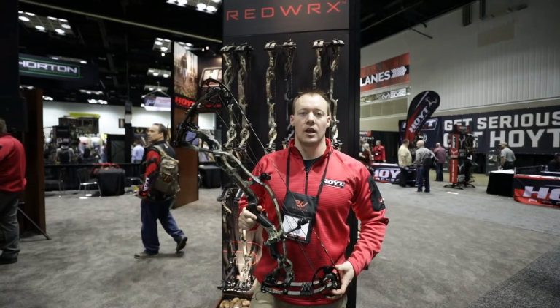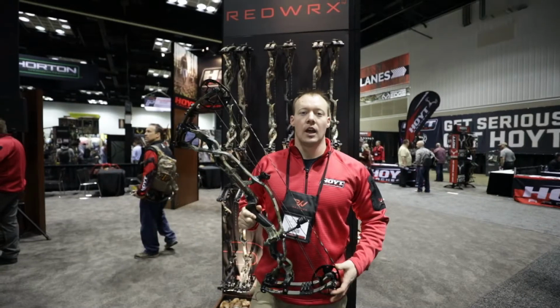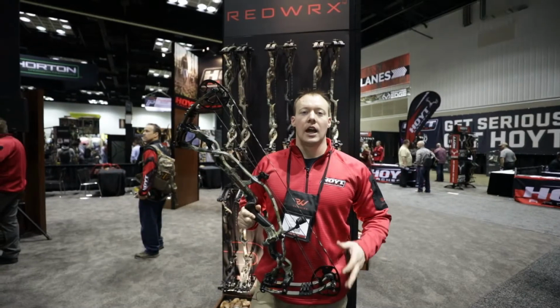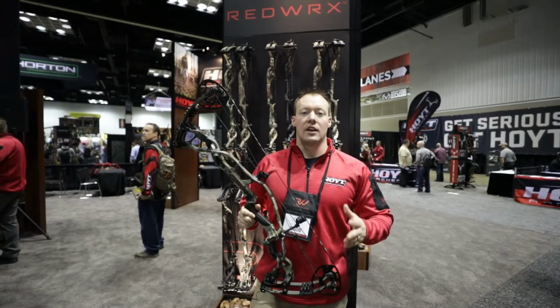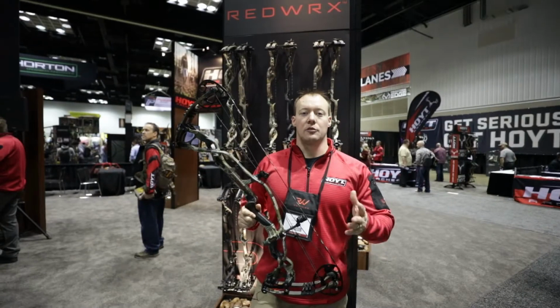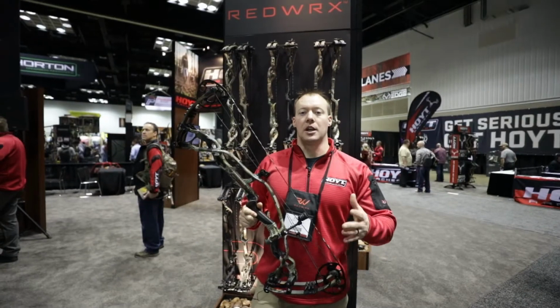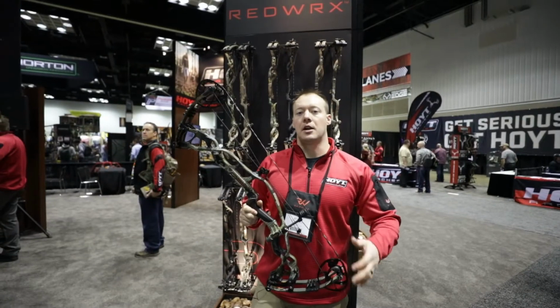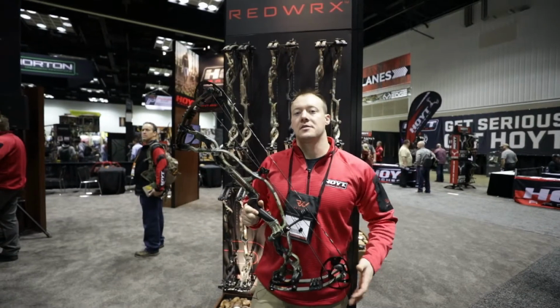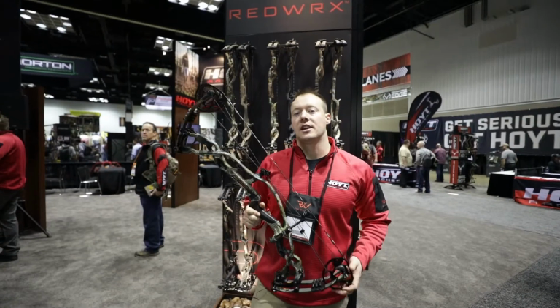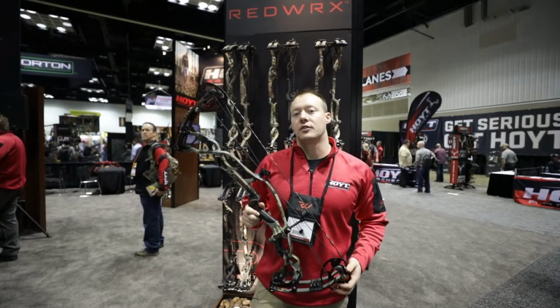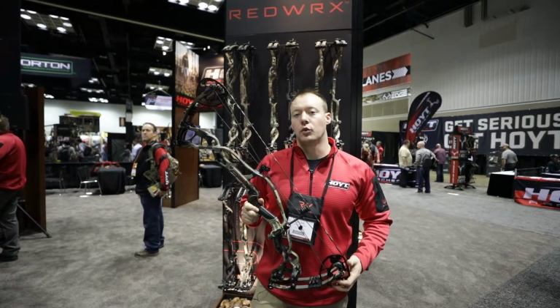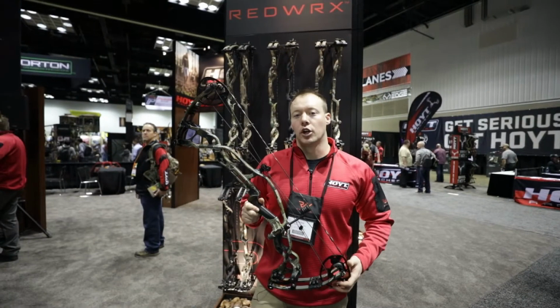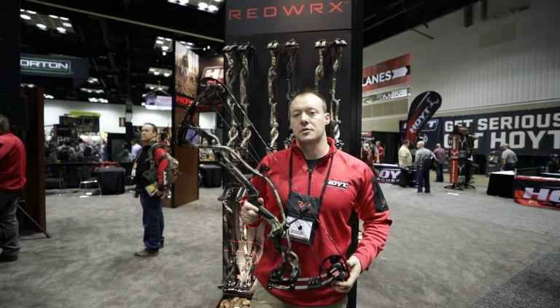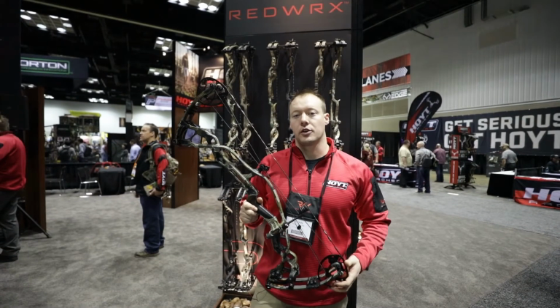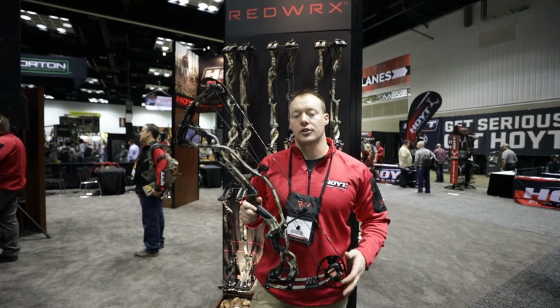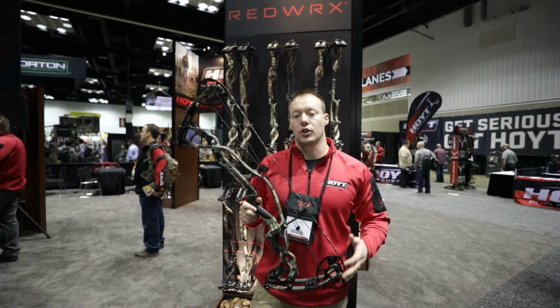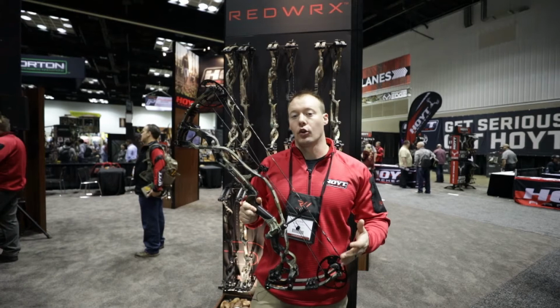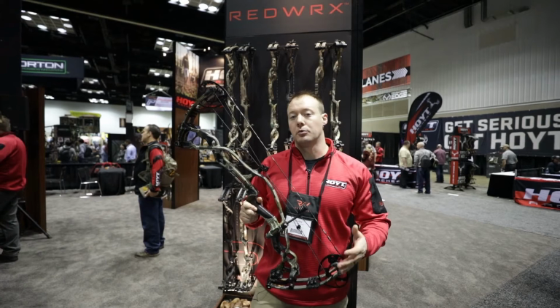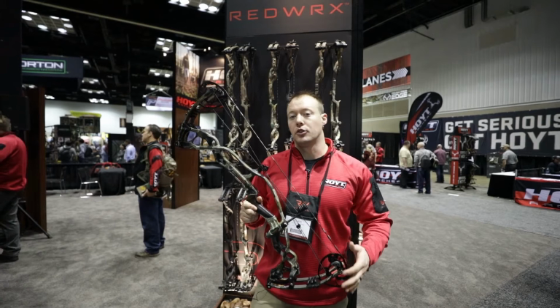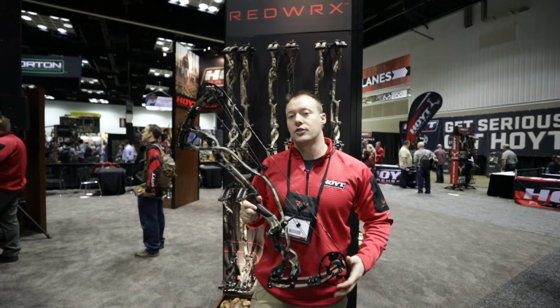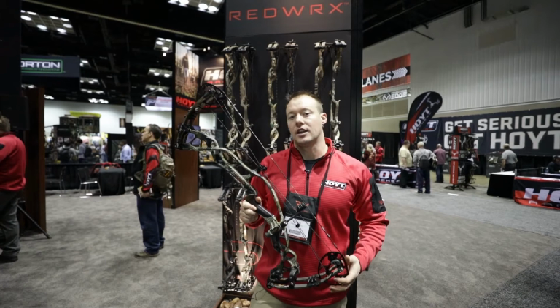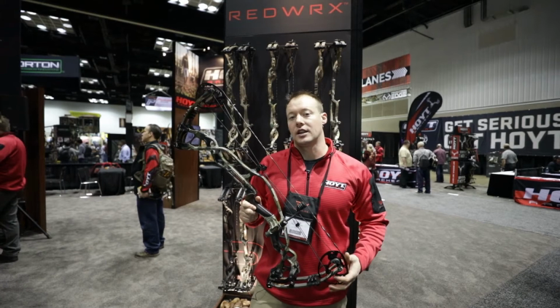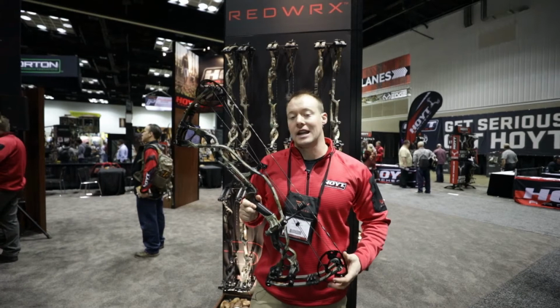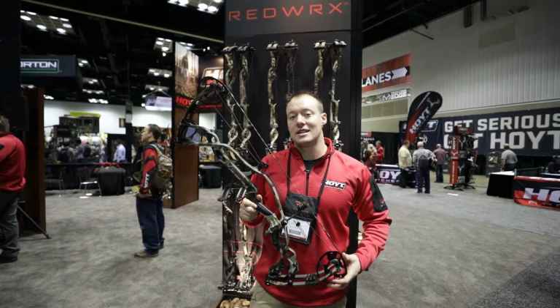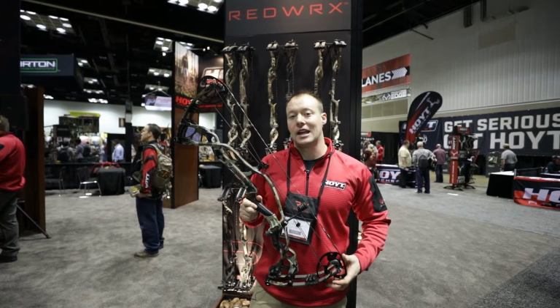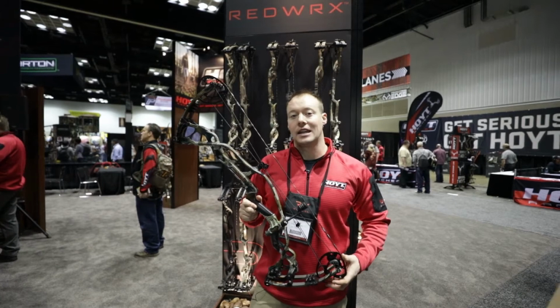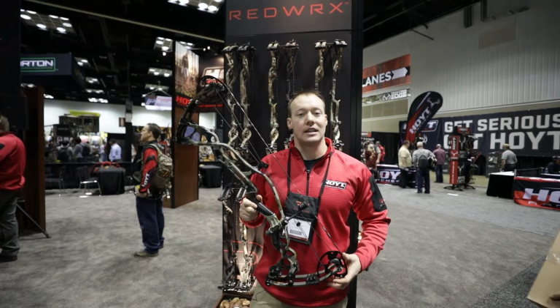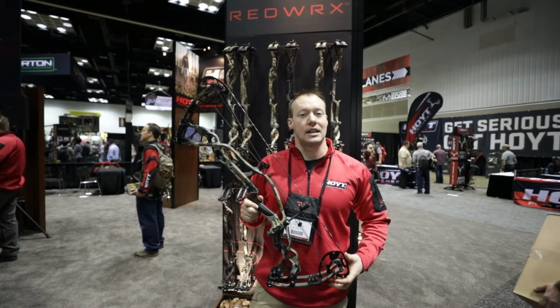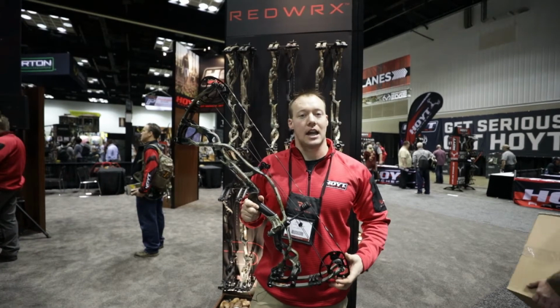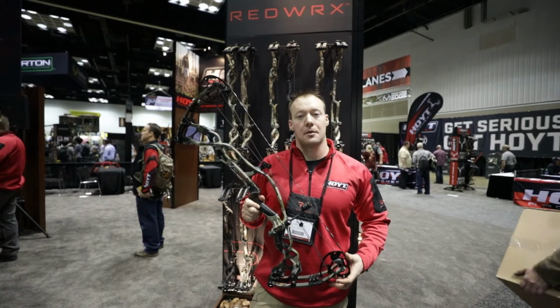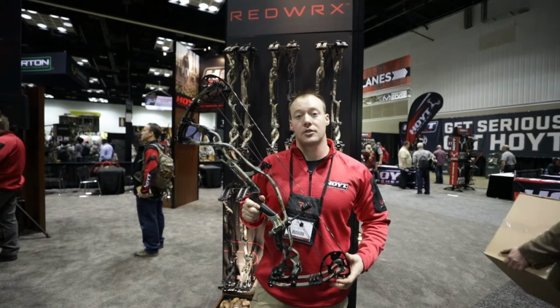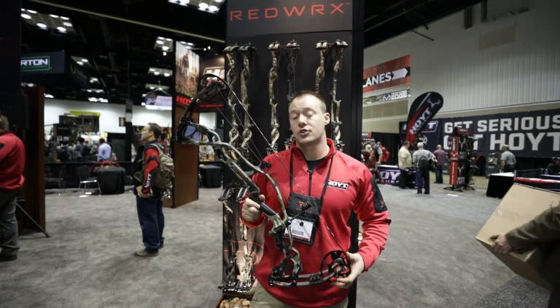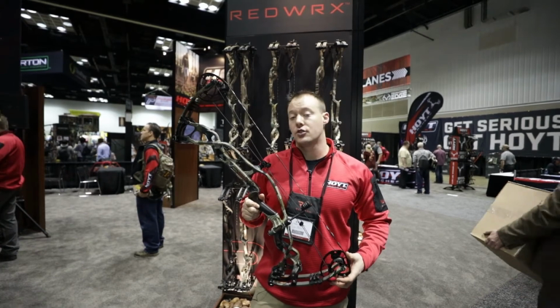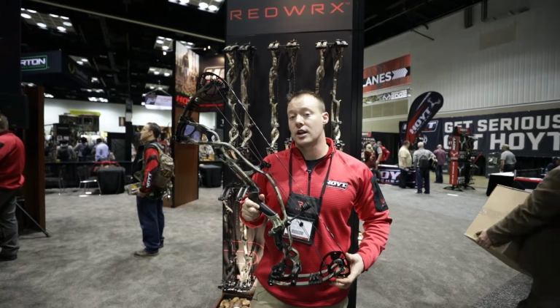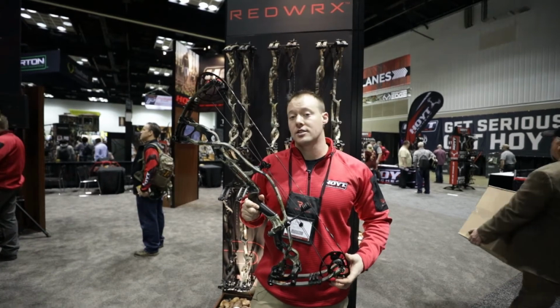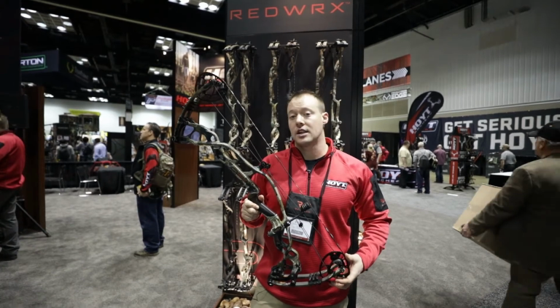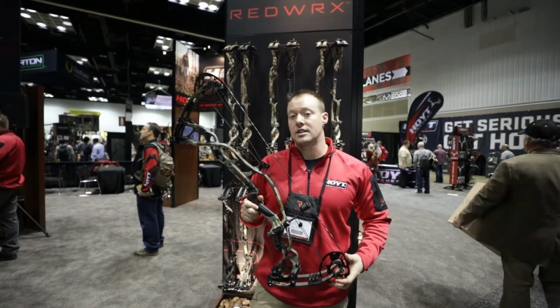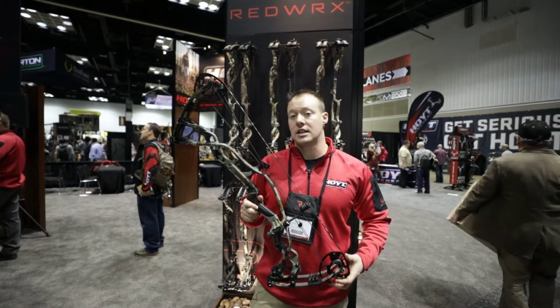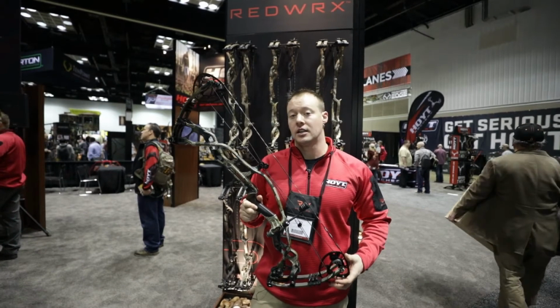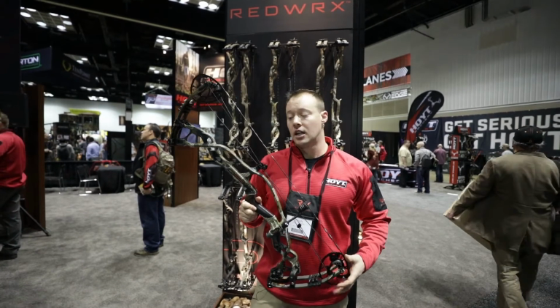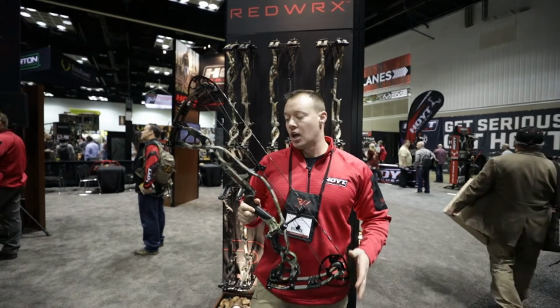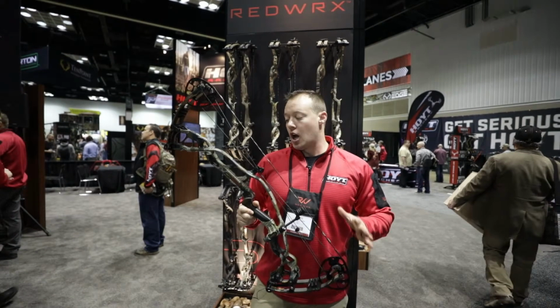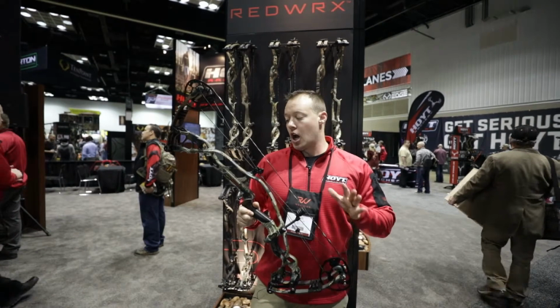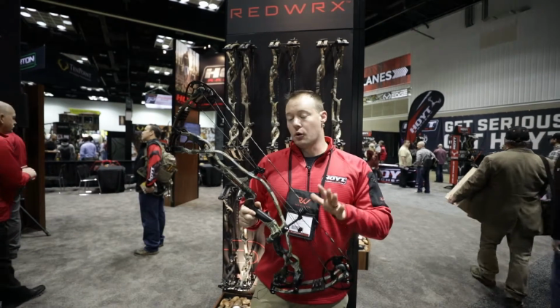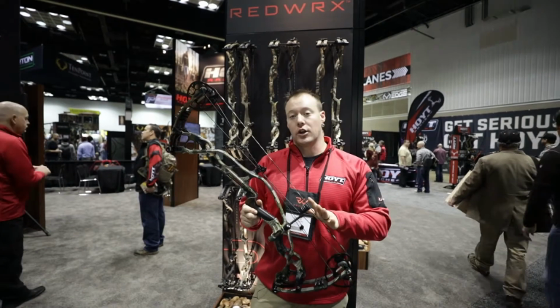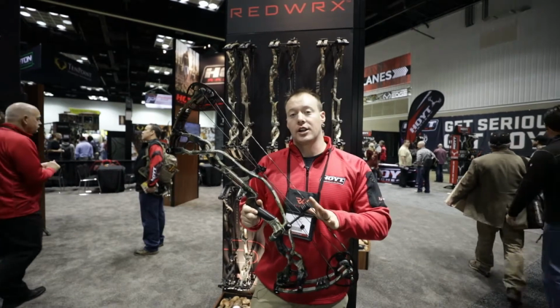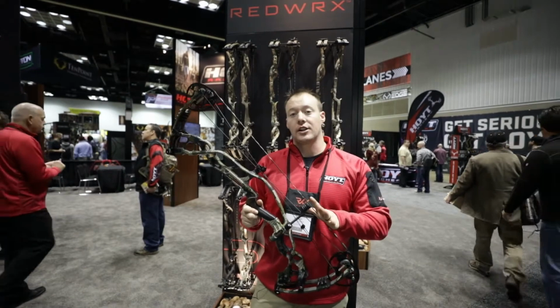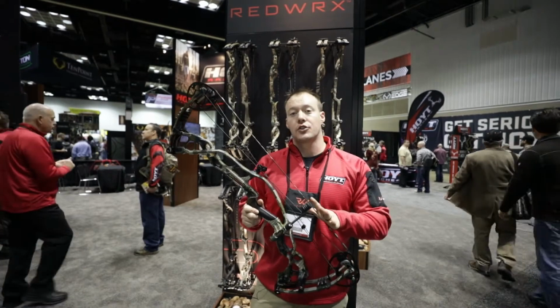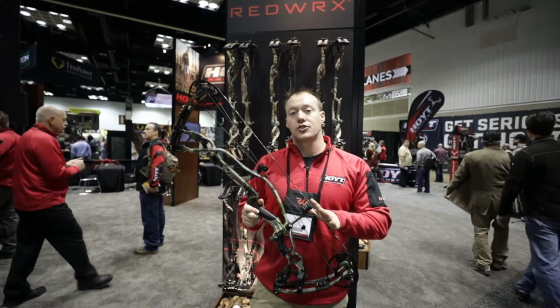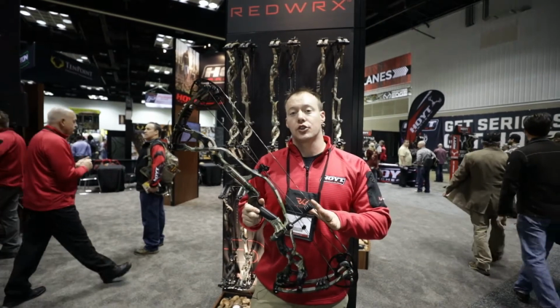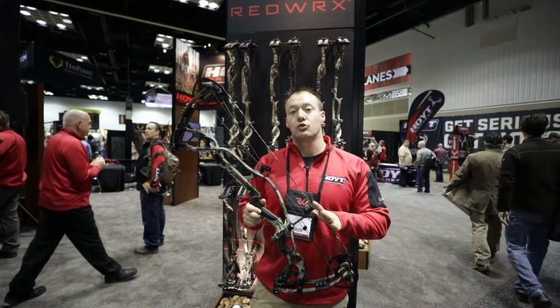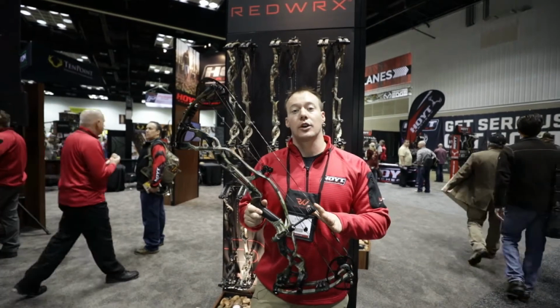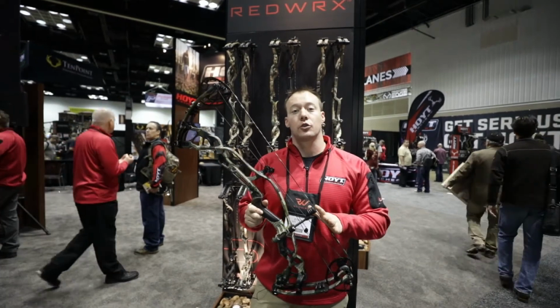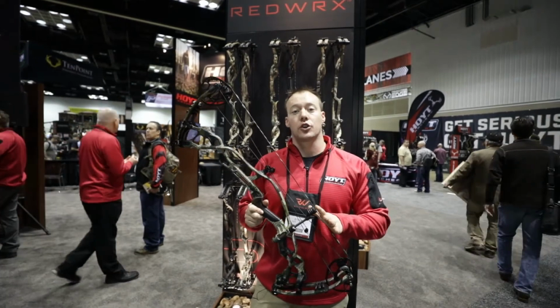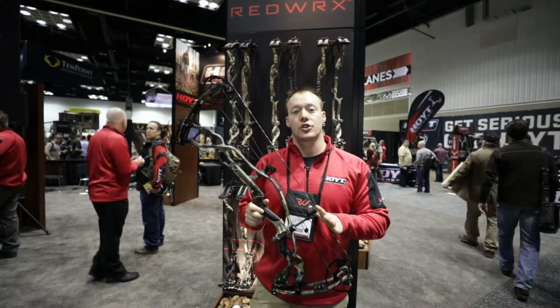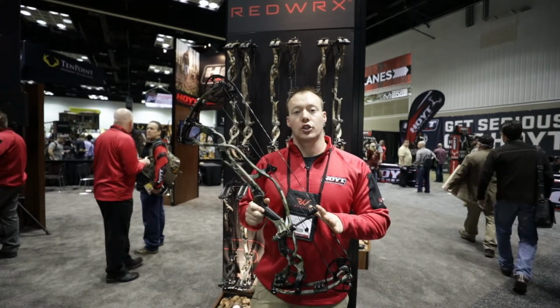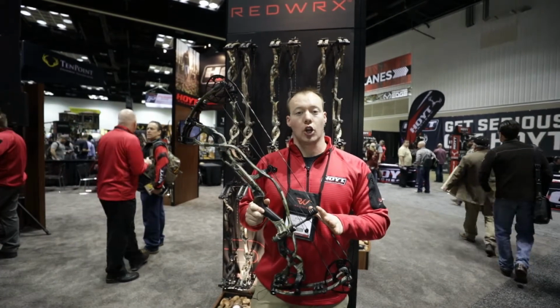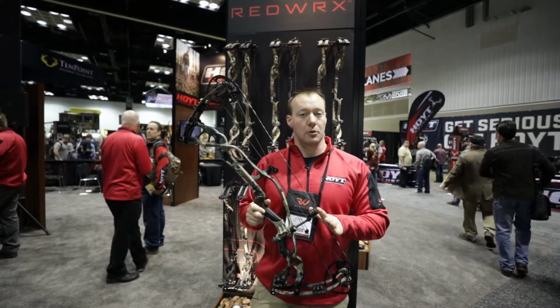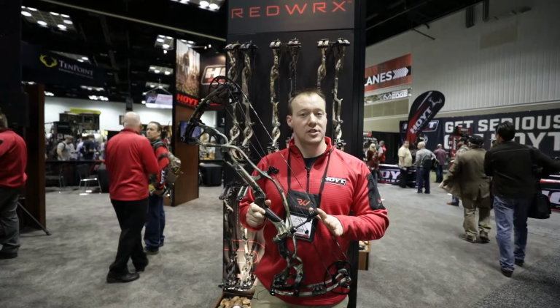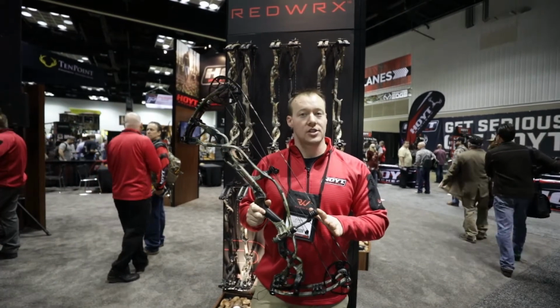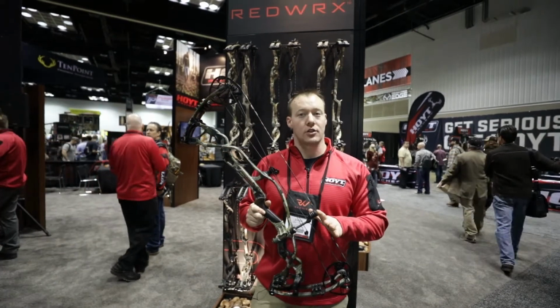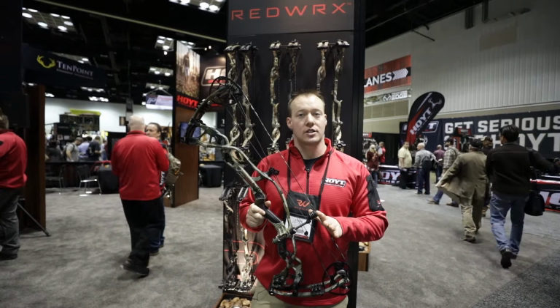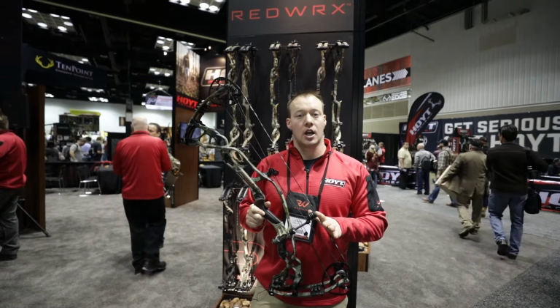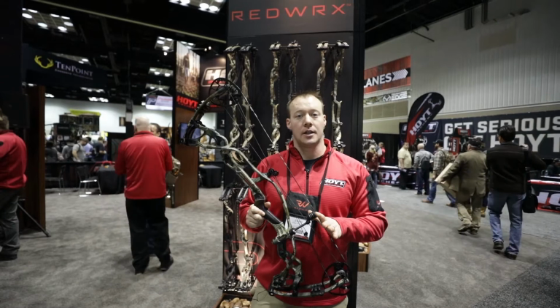Hey everybody, my name is Evan Williams. We're here at the Hoyt booth at ATA in Indianapolis 2018, here to introduce the new Redworks Carbon Series line.